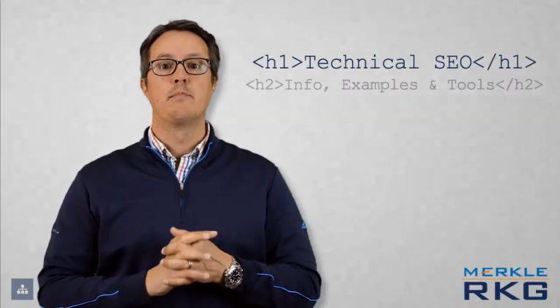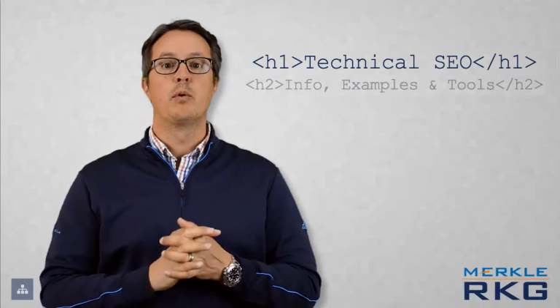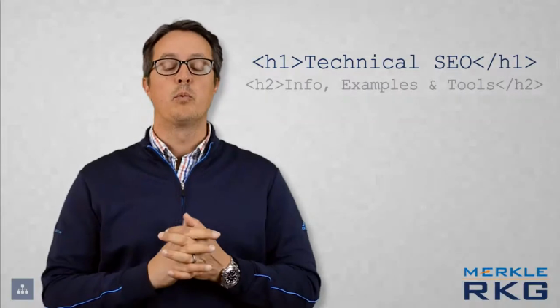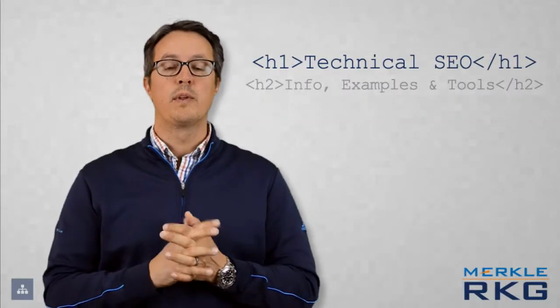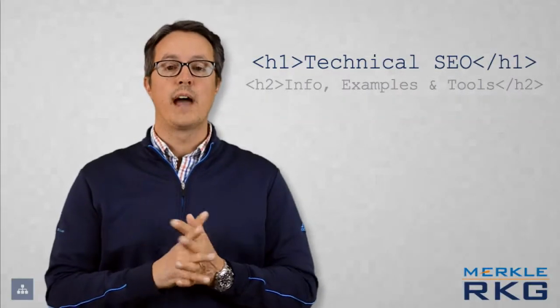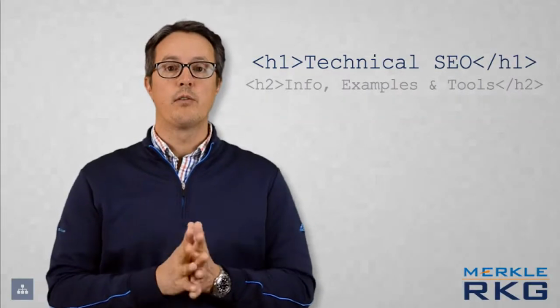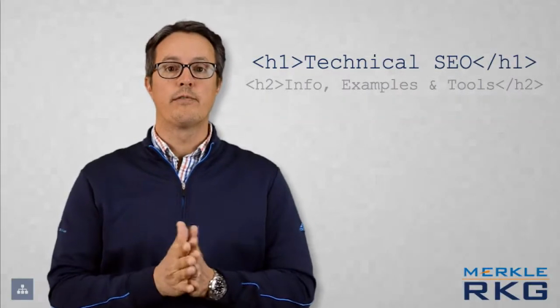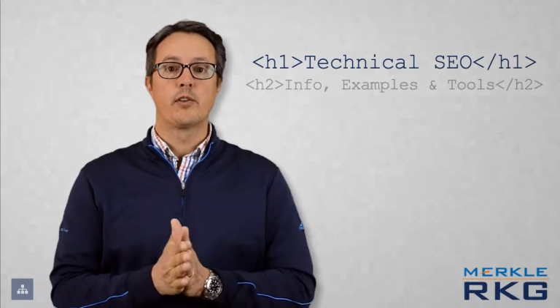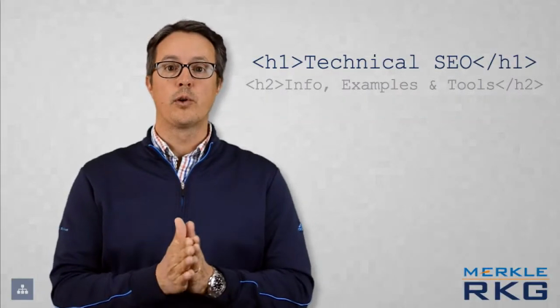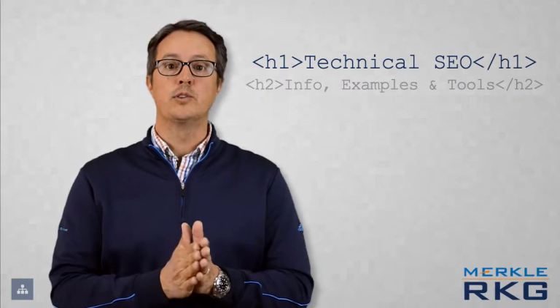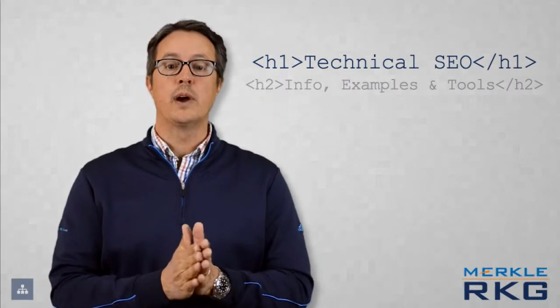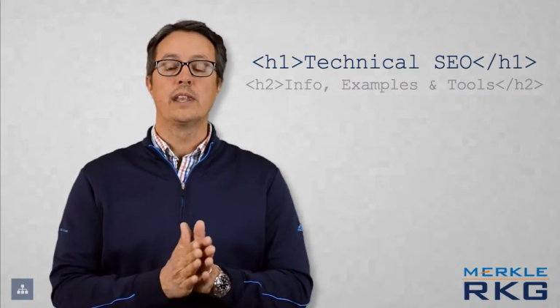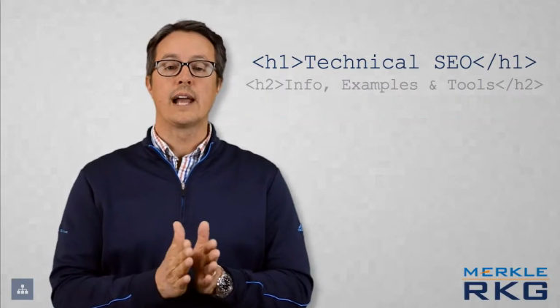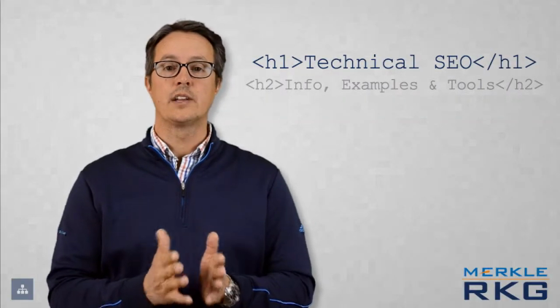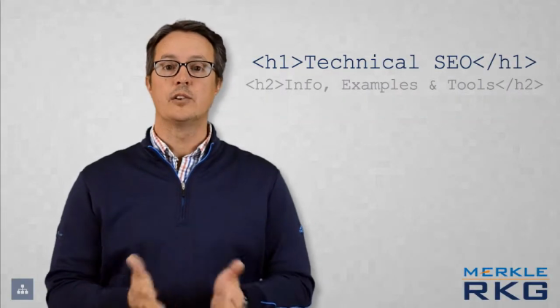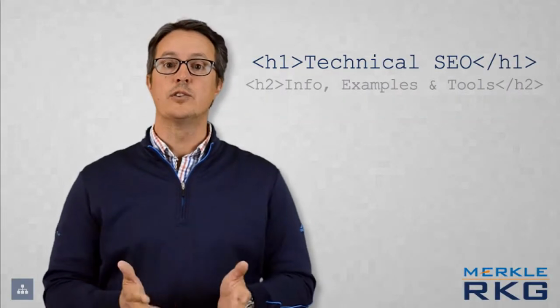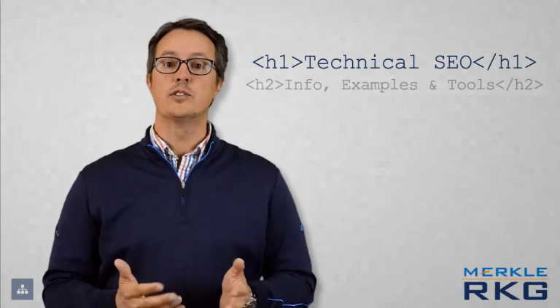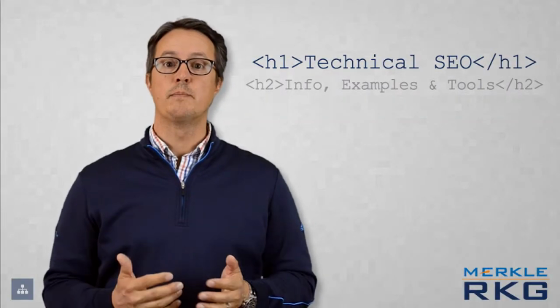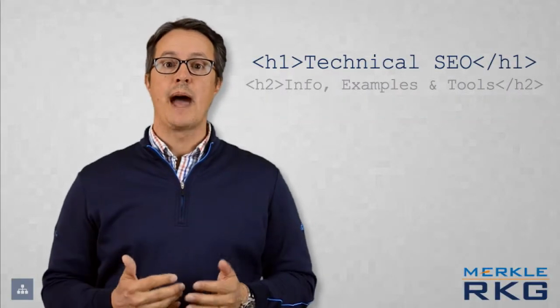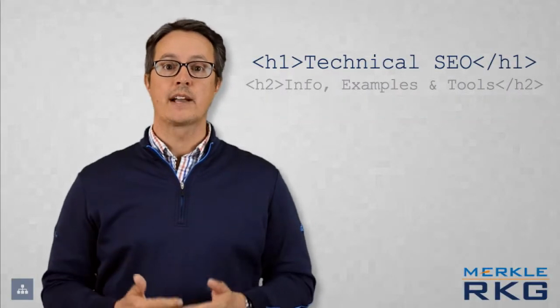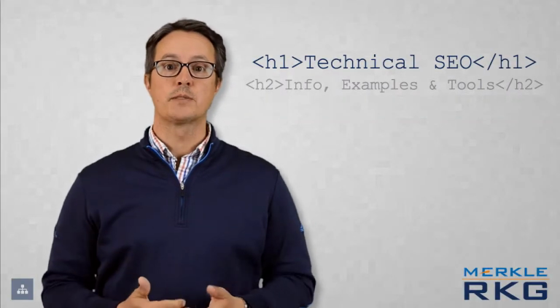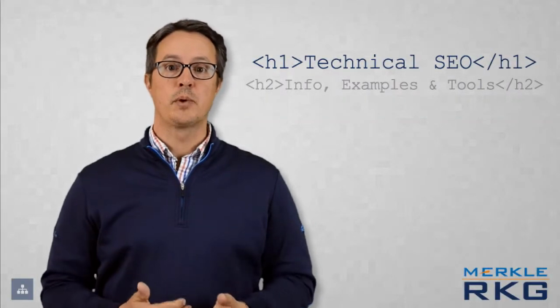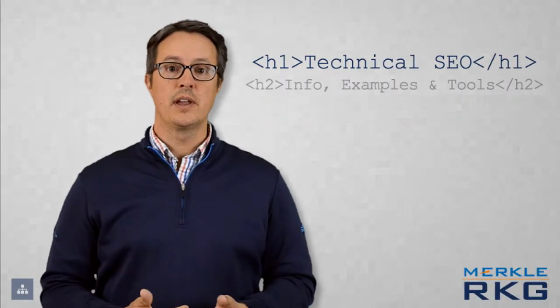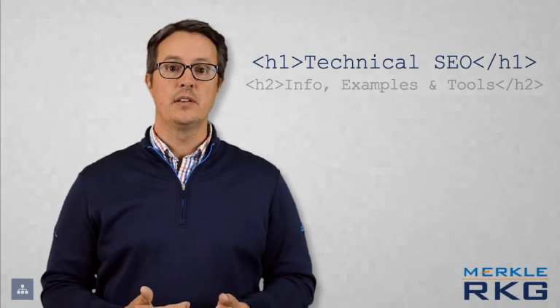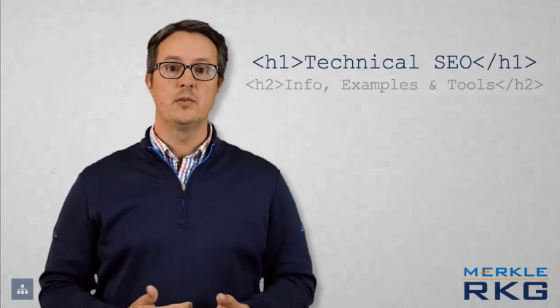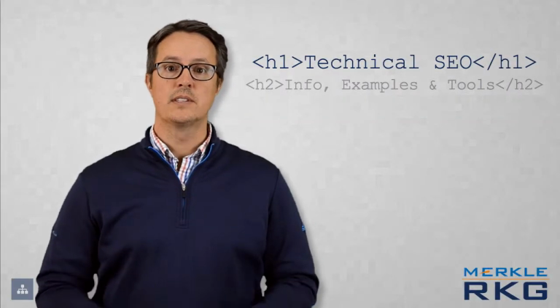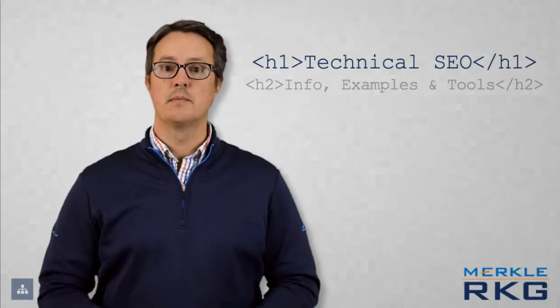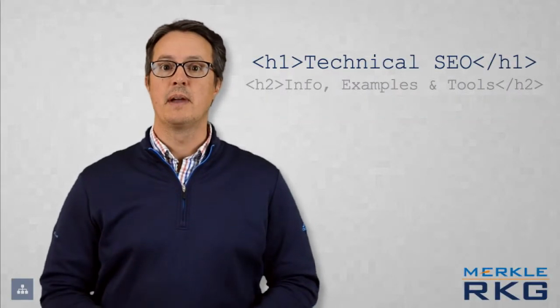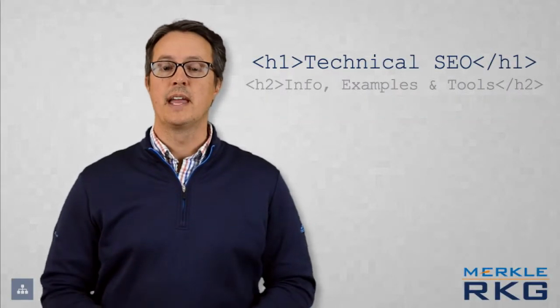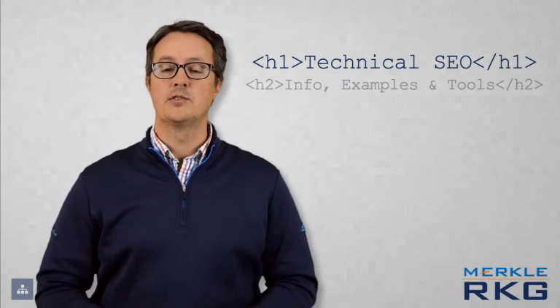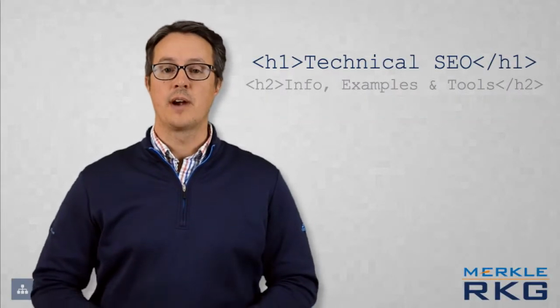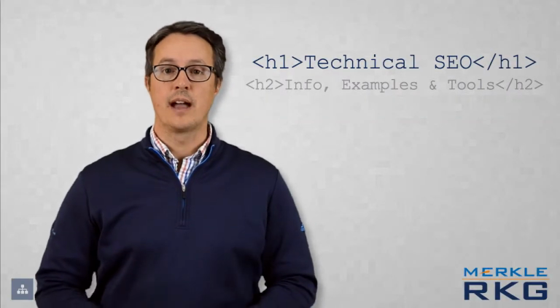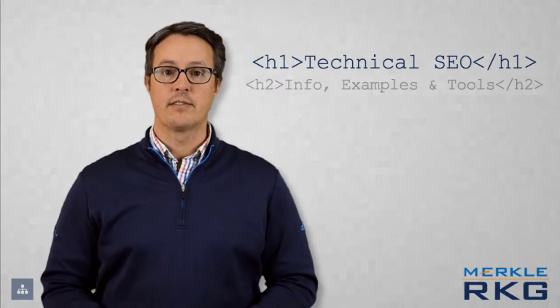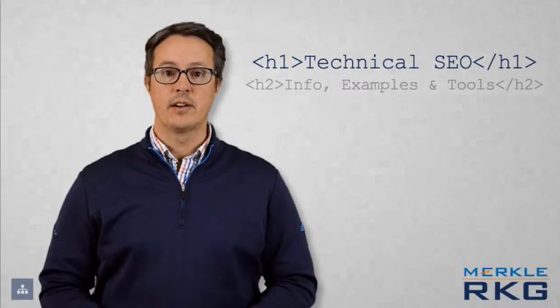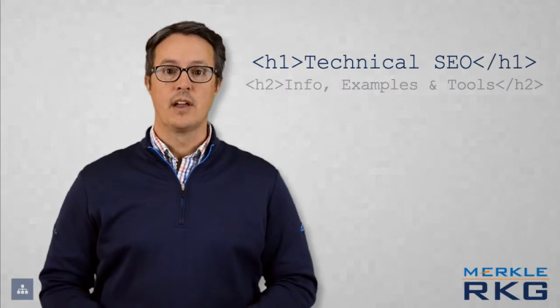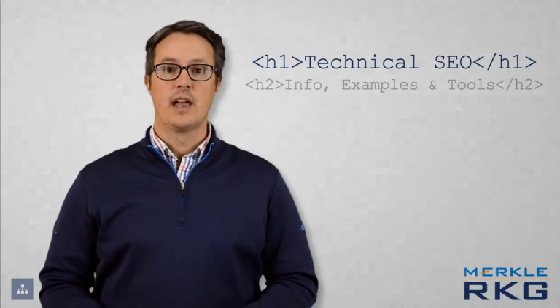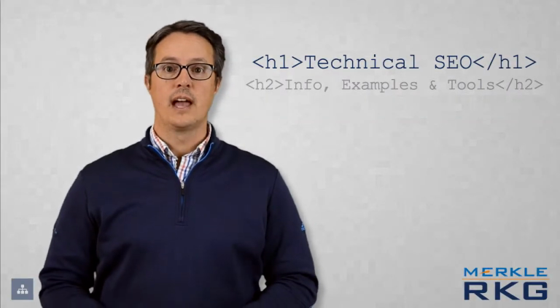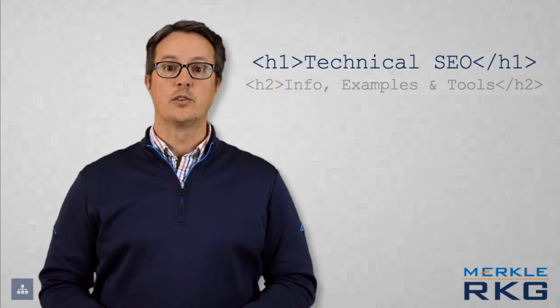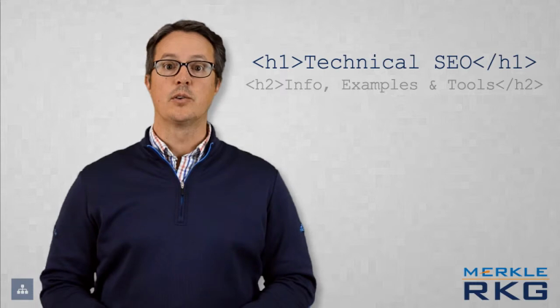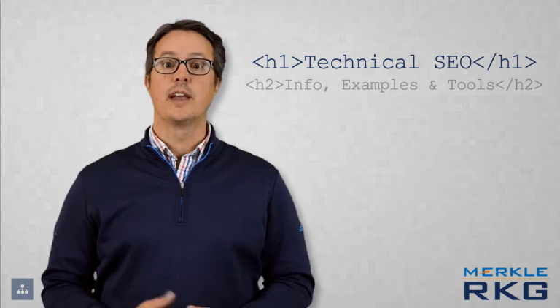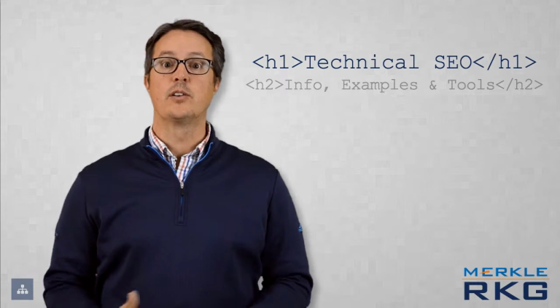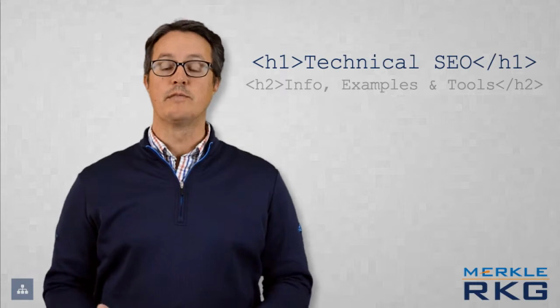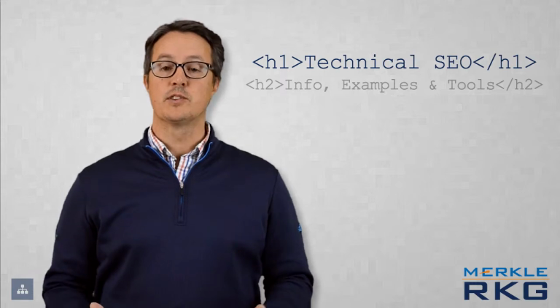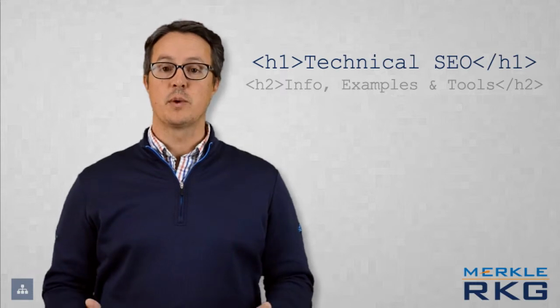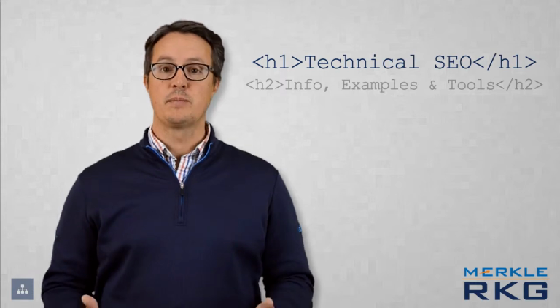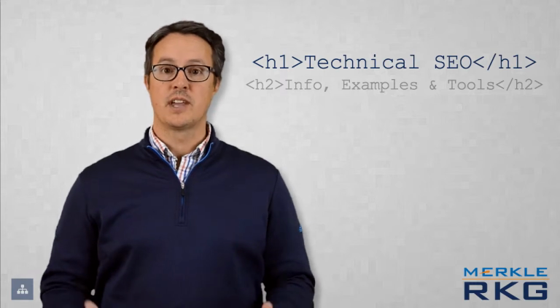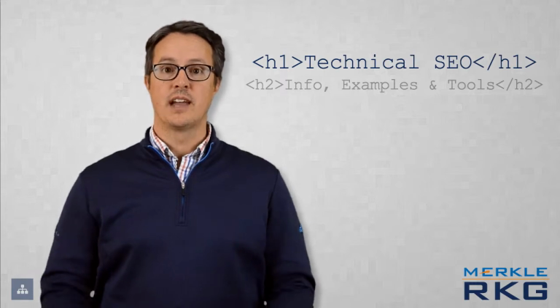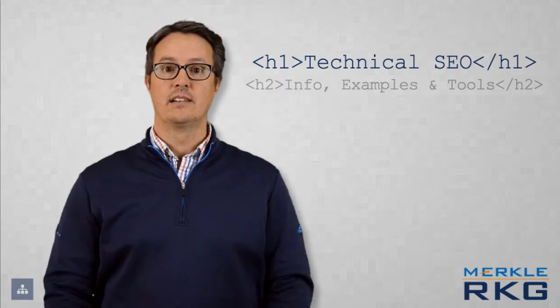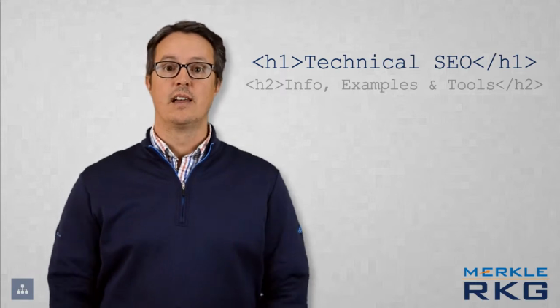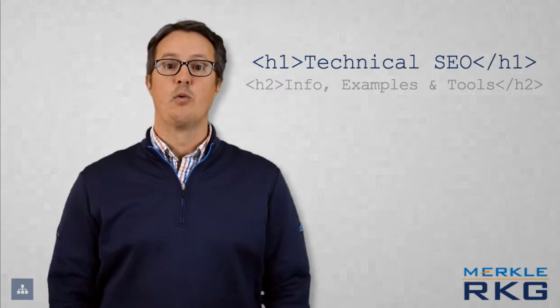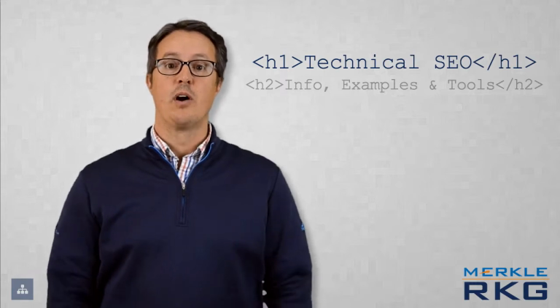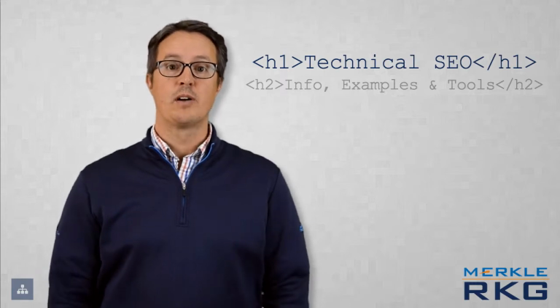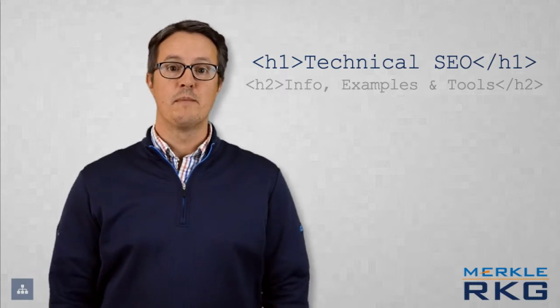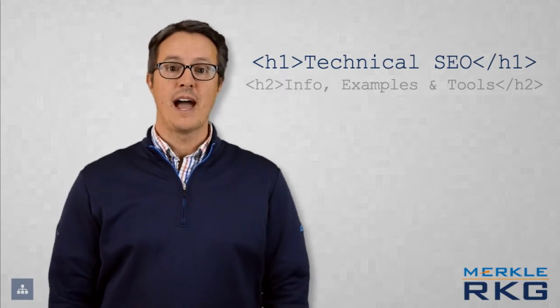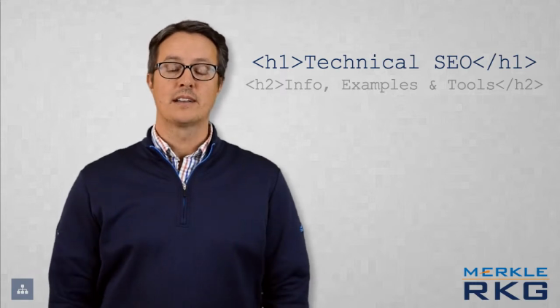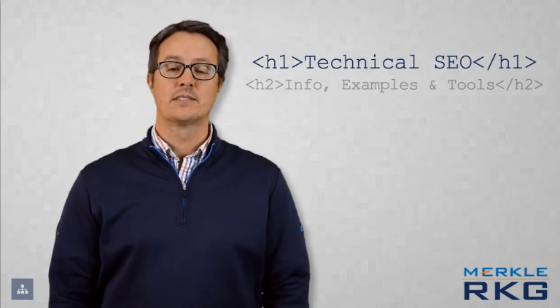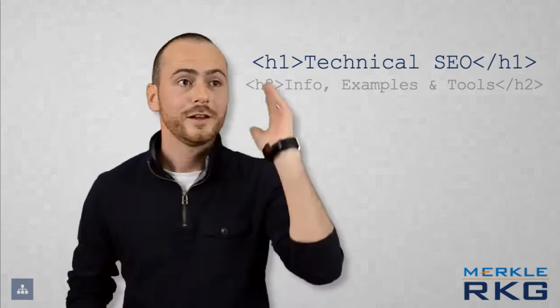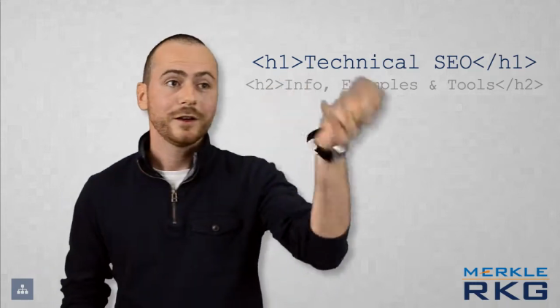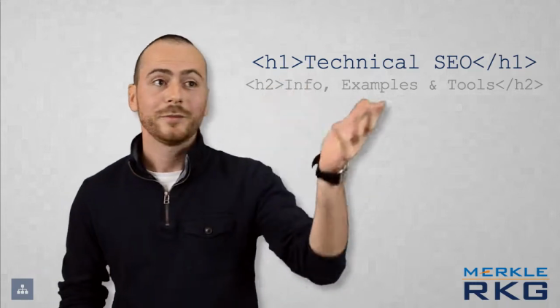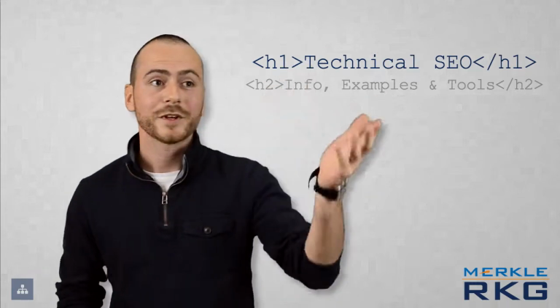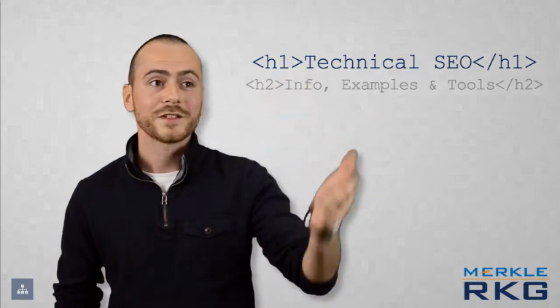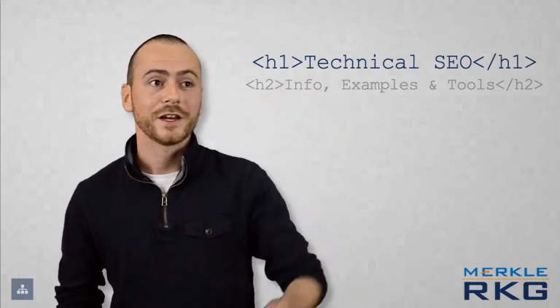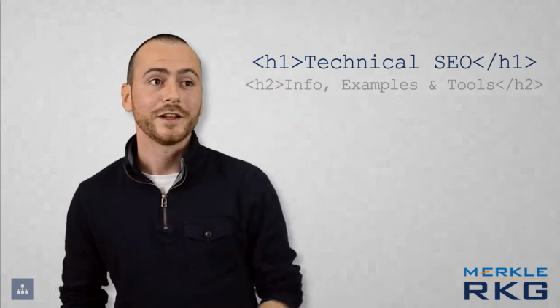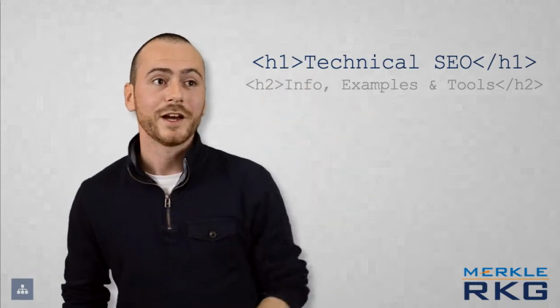Without further ado, I'd like to introduce Max Prynne, who is the main driver and creator of this website. Welcome, Max. Merci, Adam.